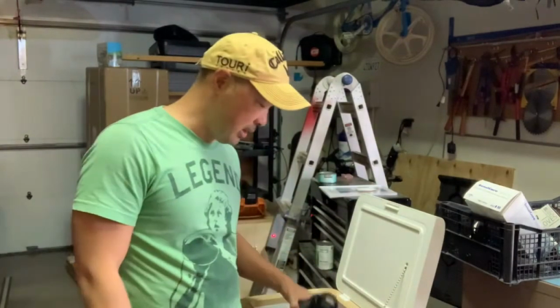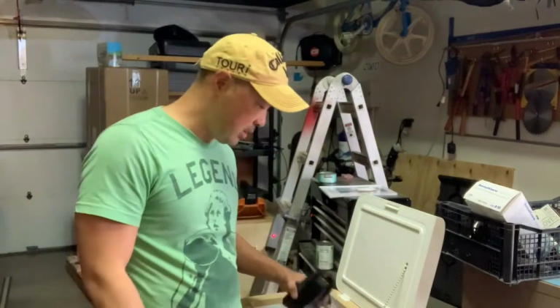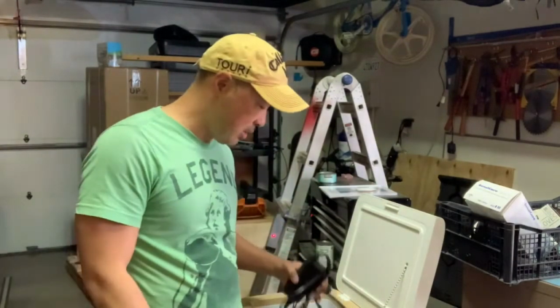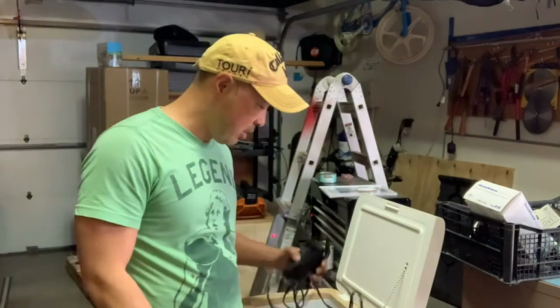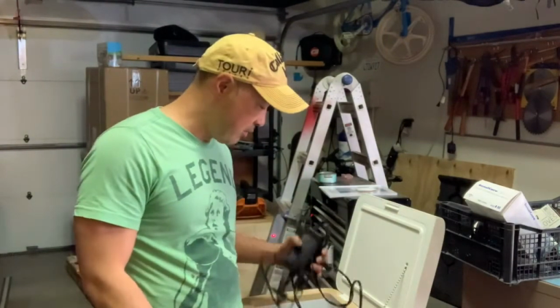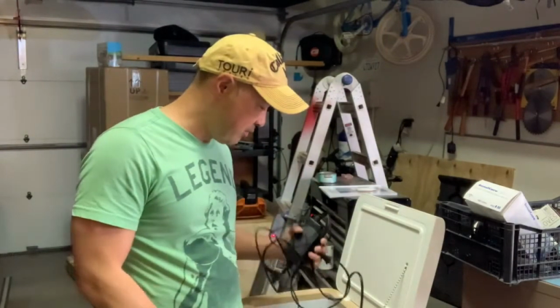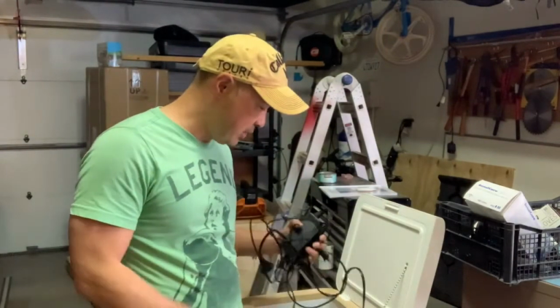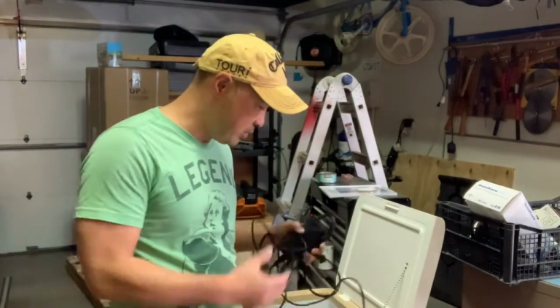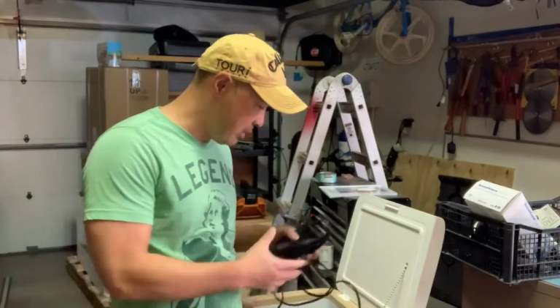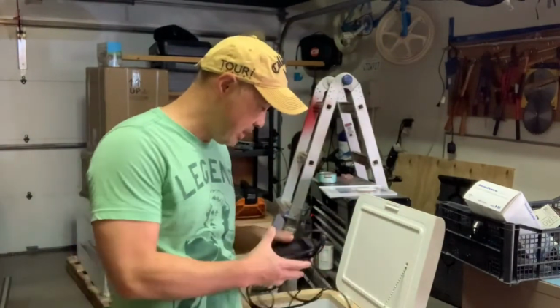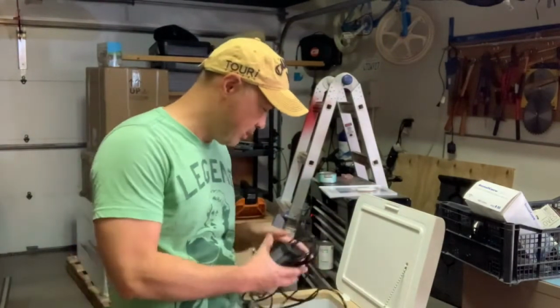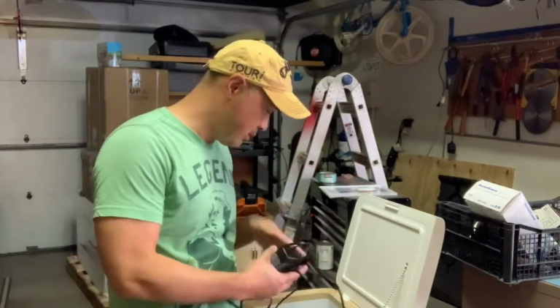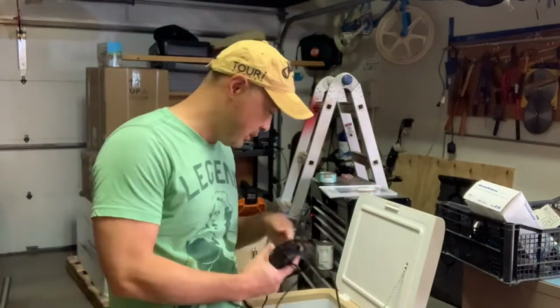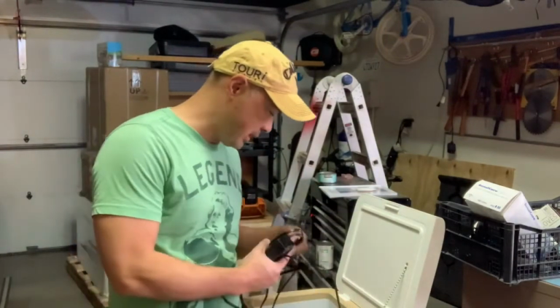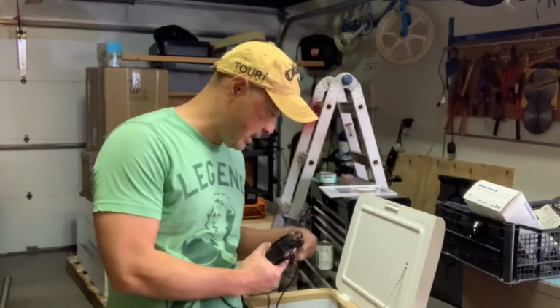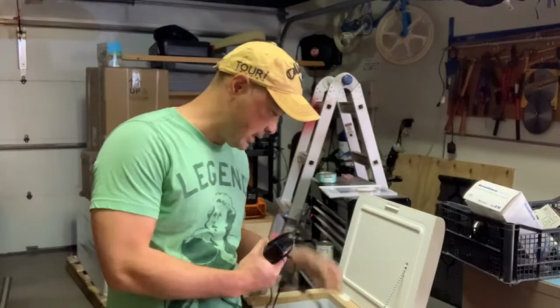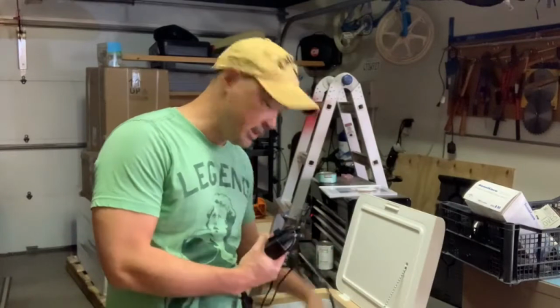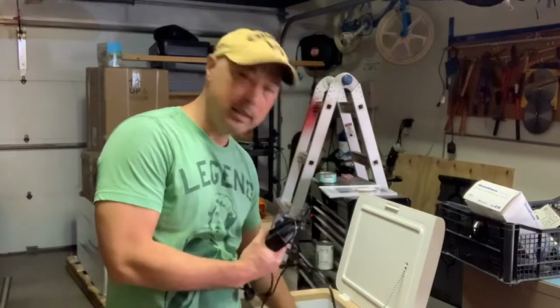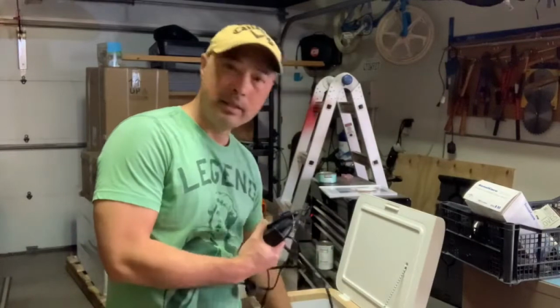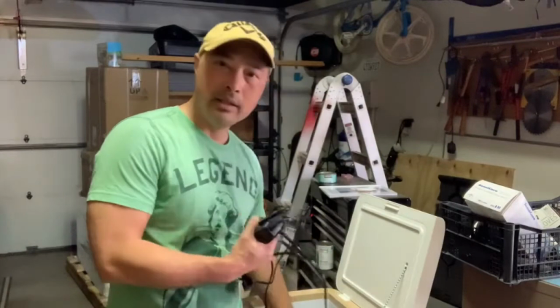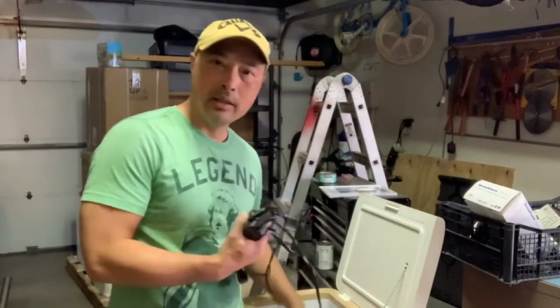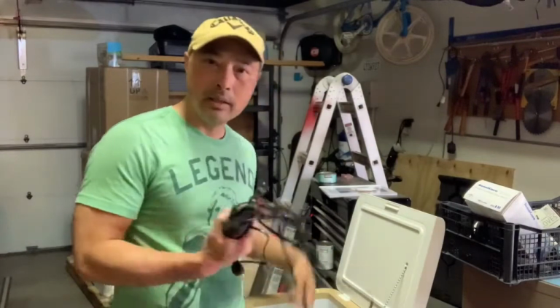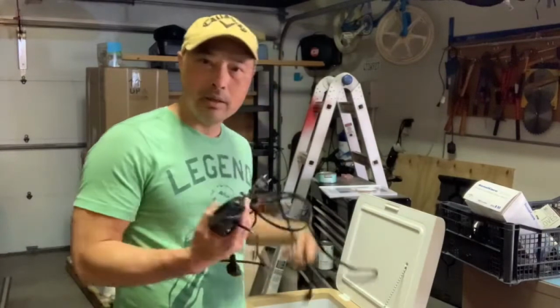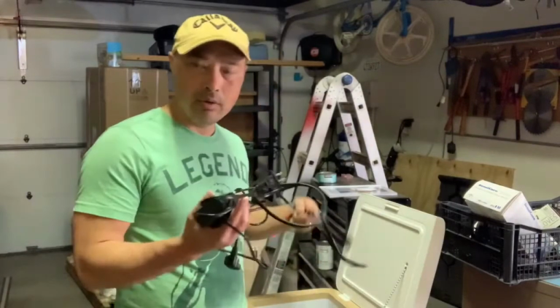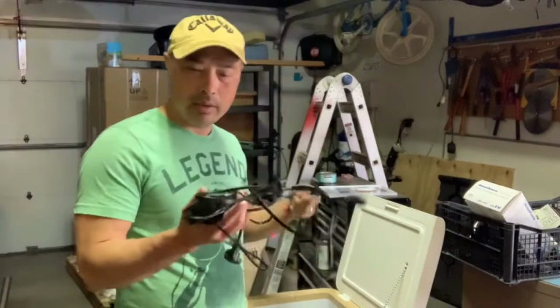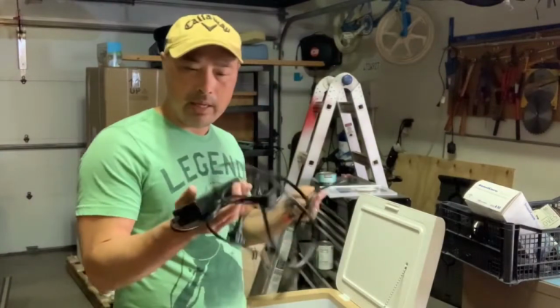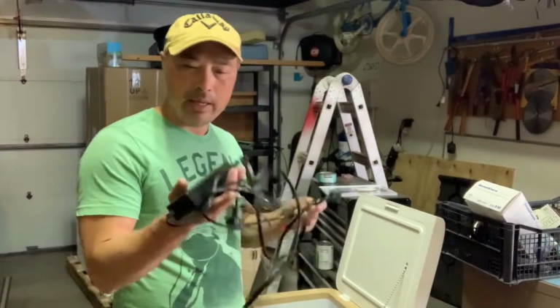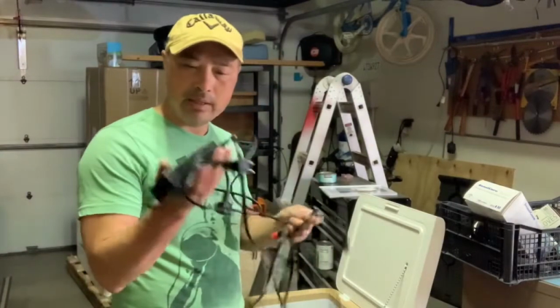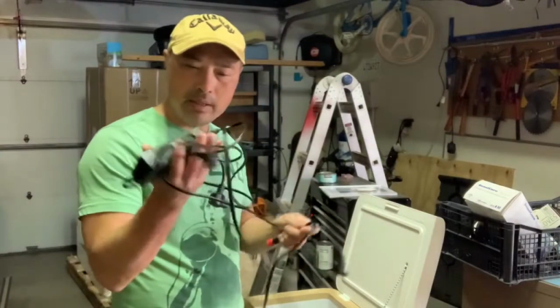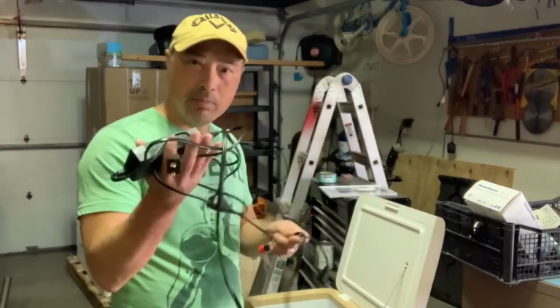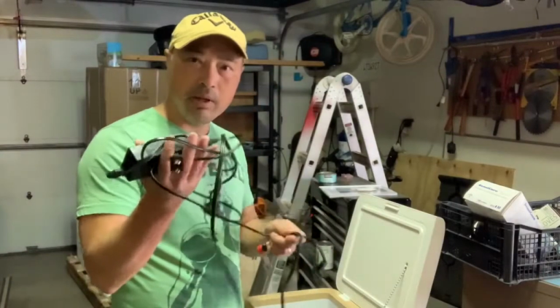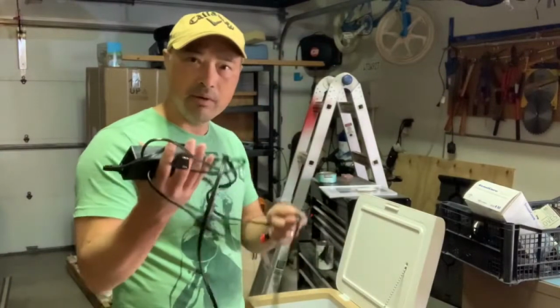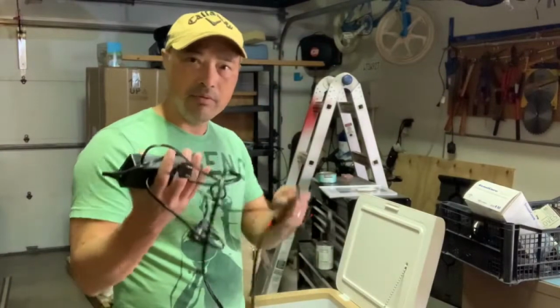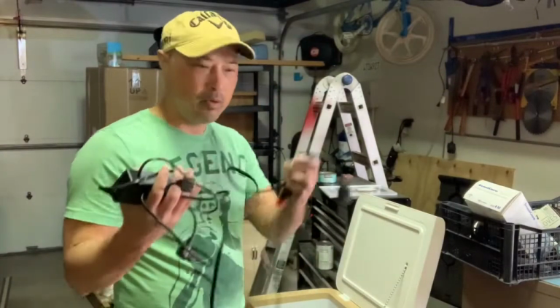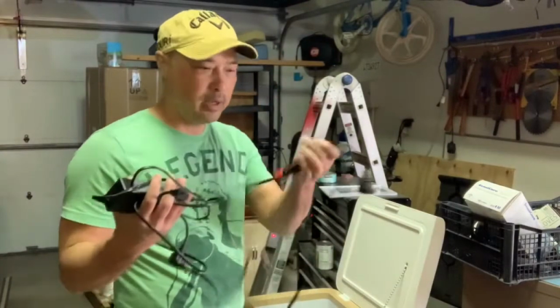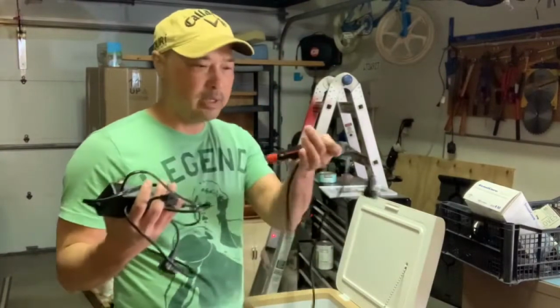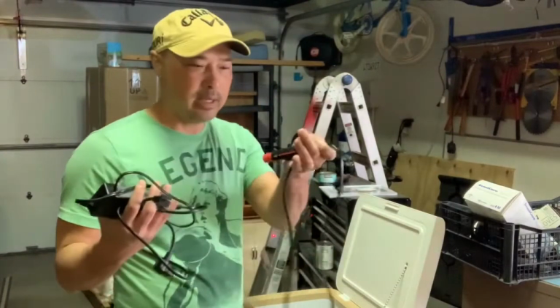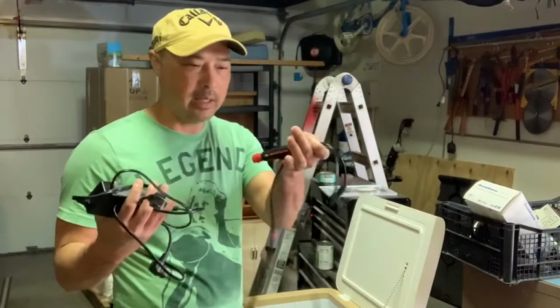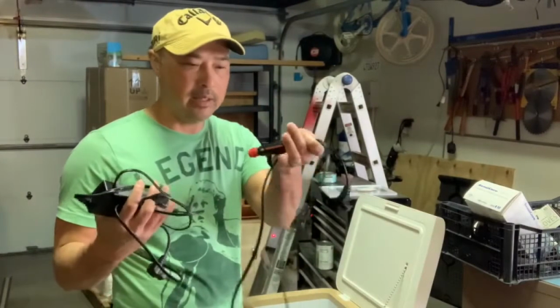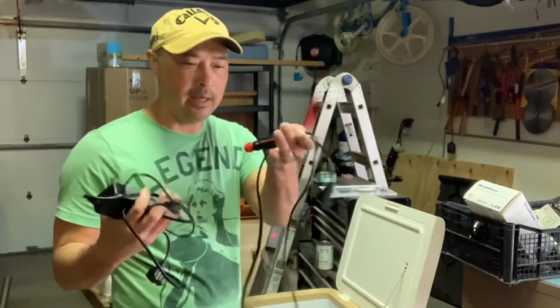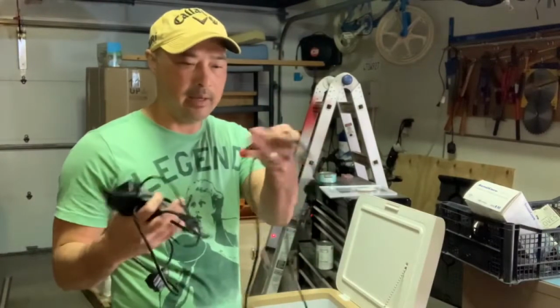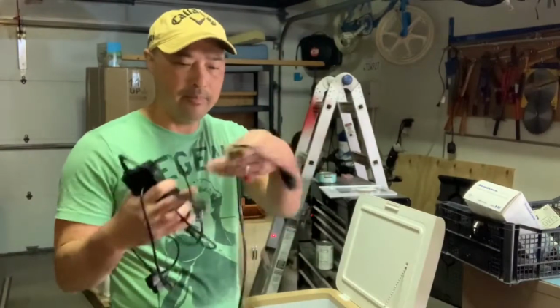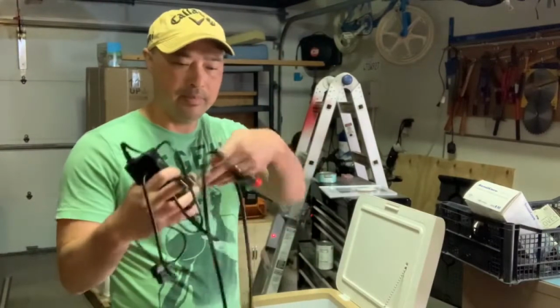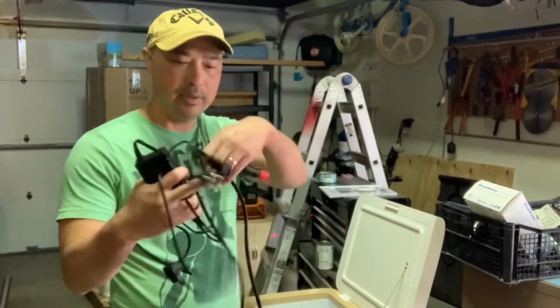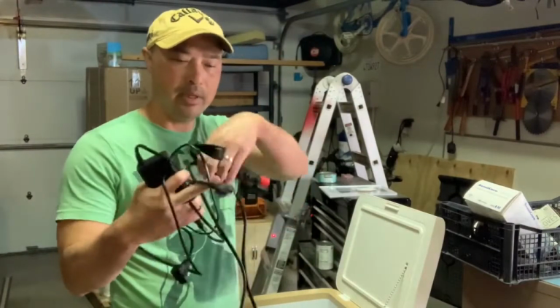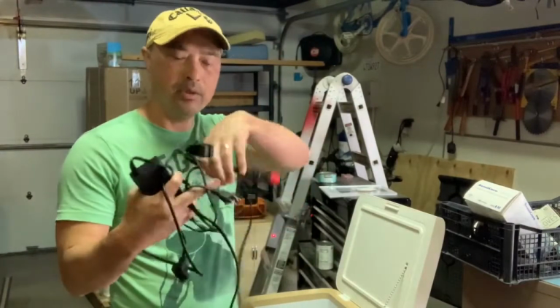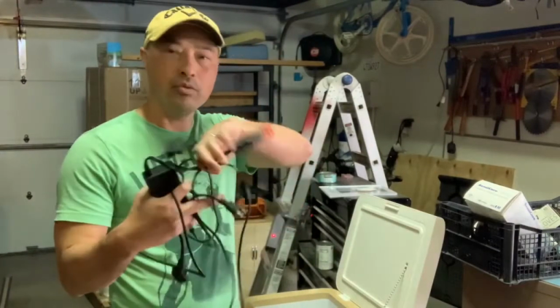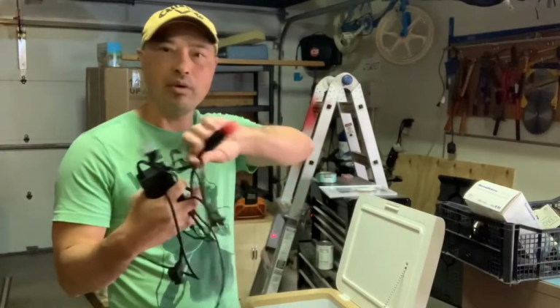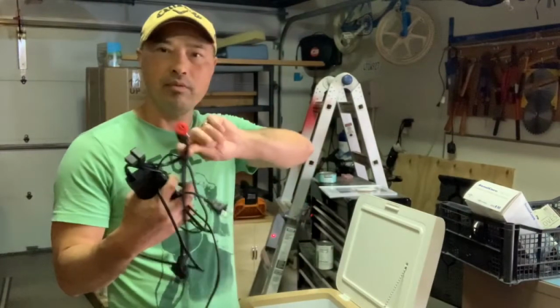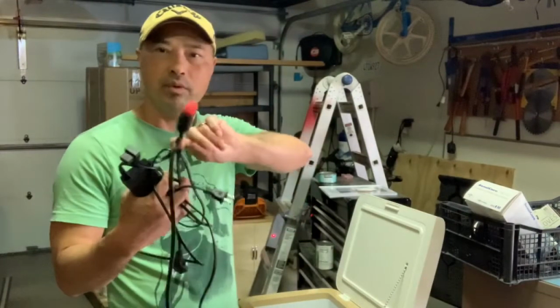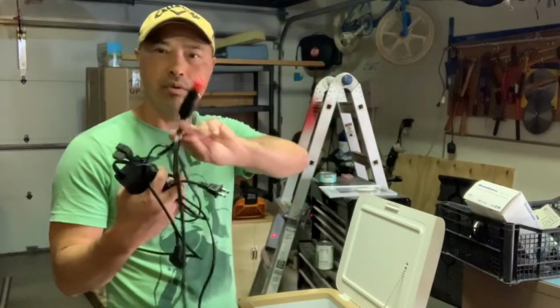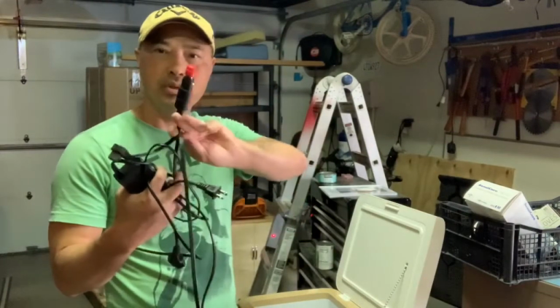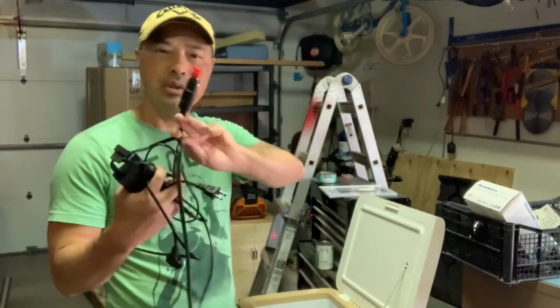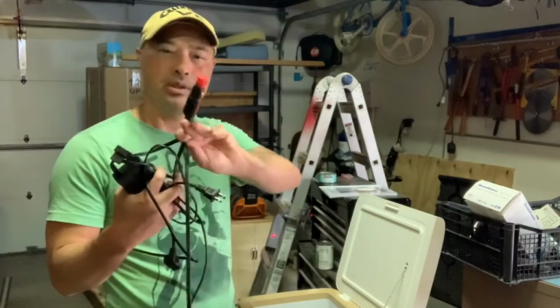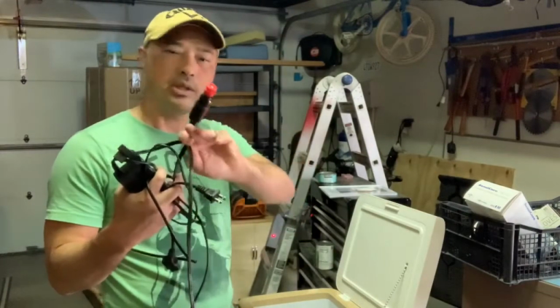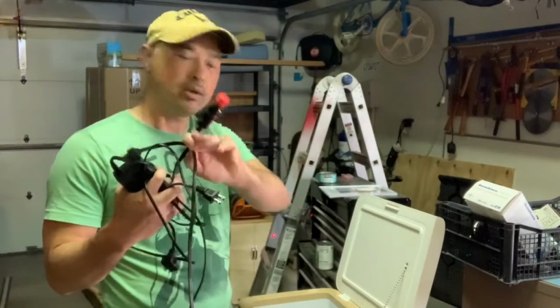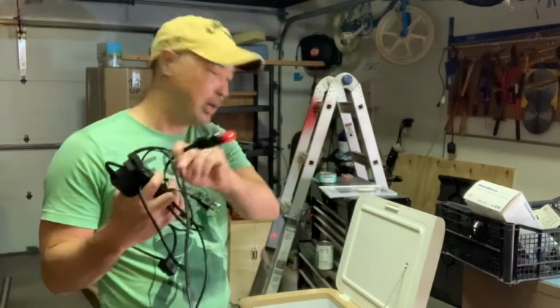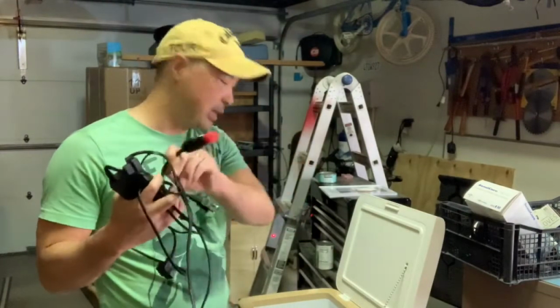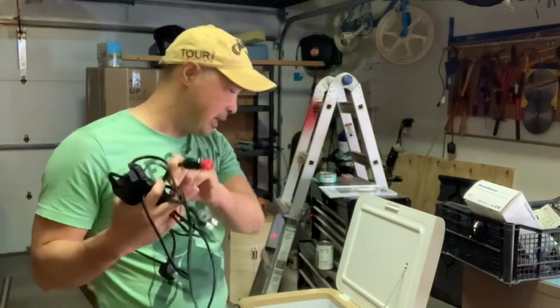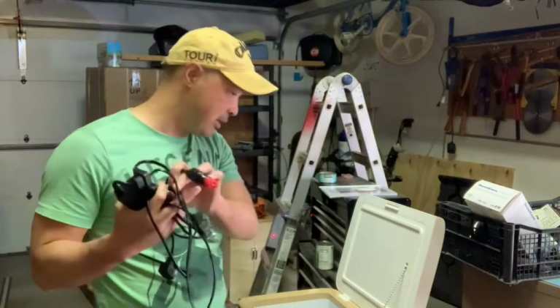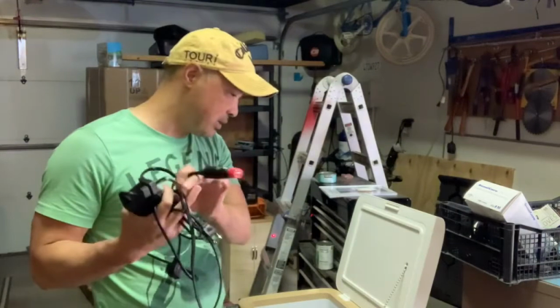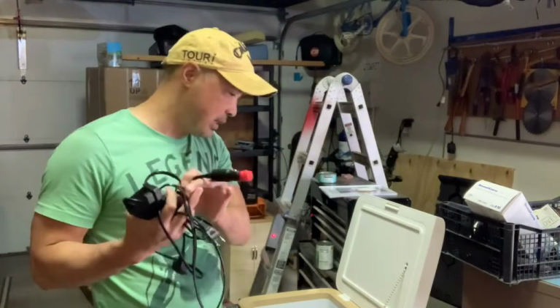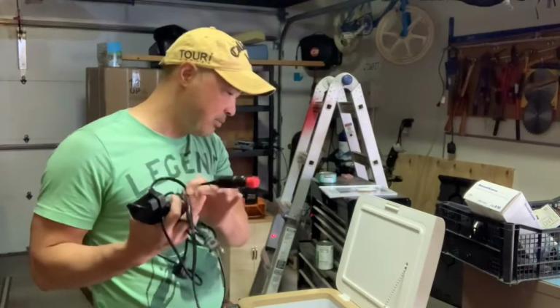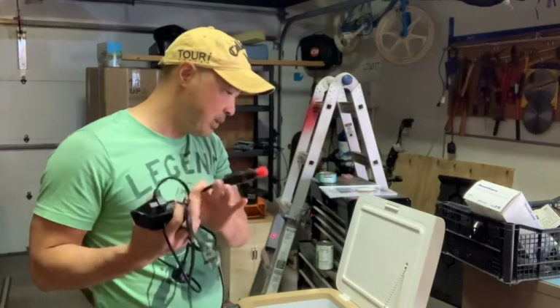It comes with an AC plug and a 12-volt cigarette lighter type plug.